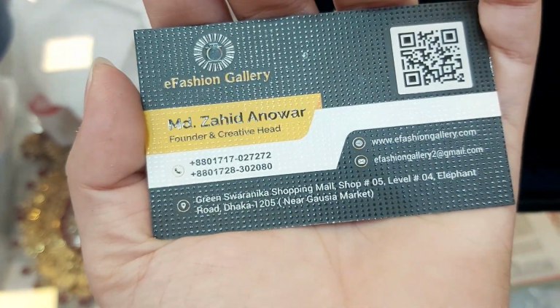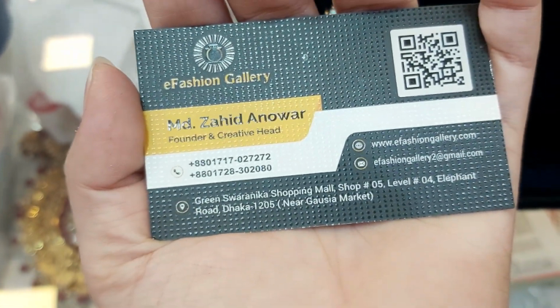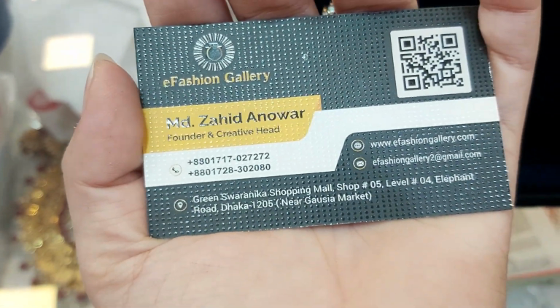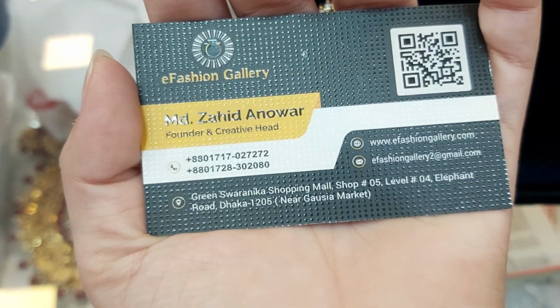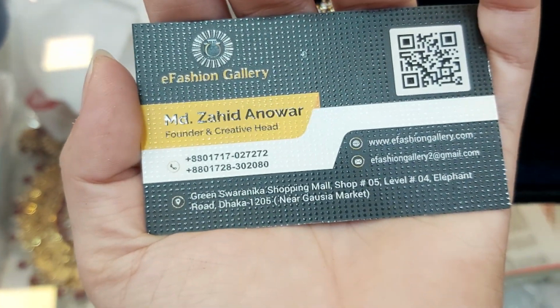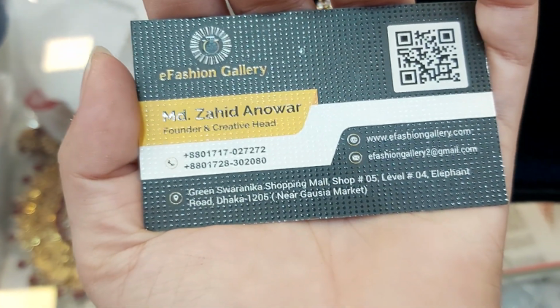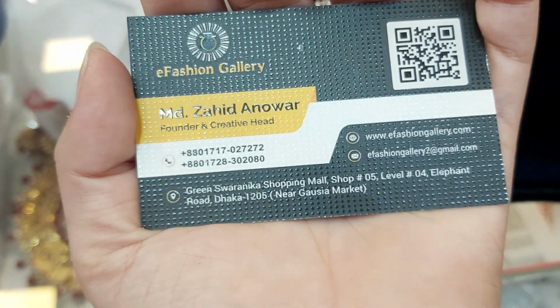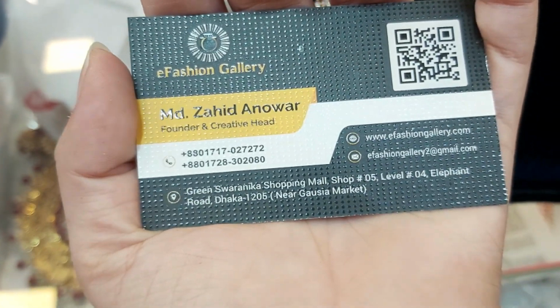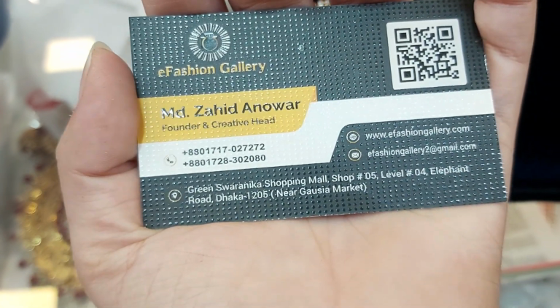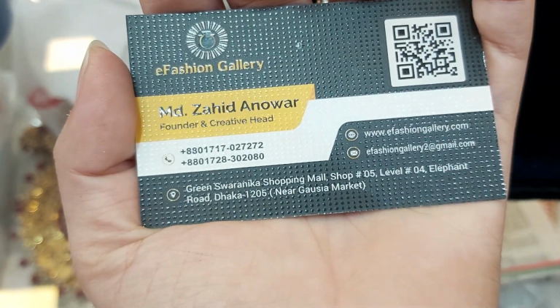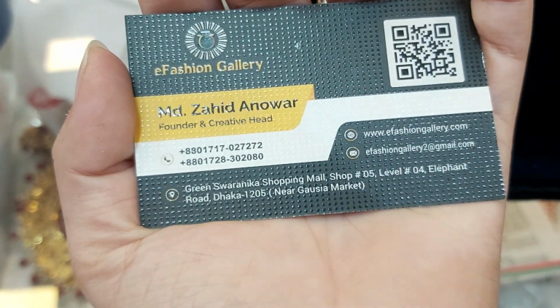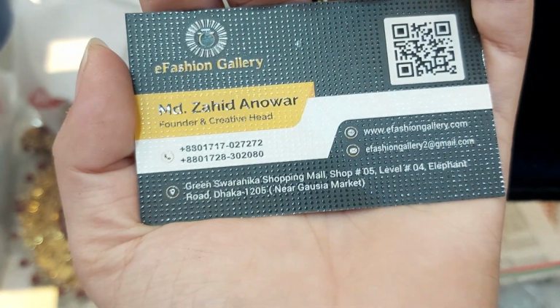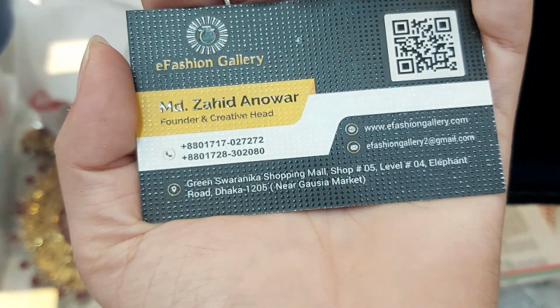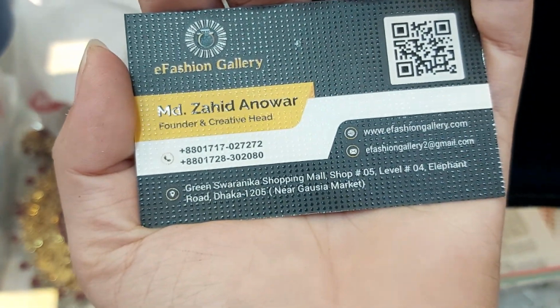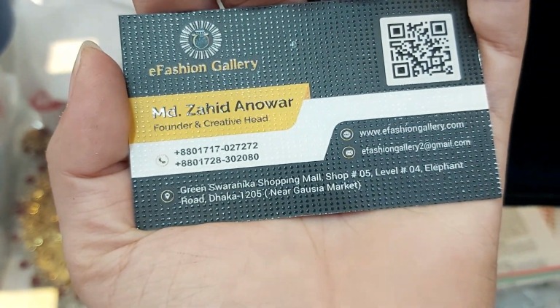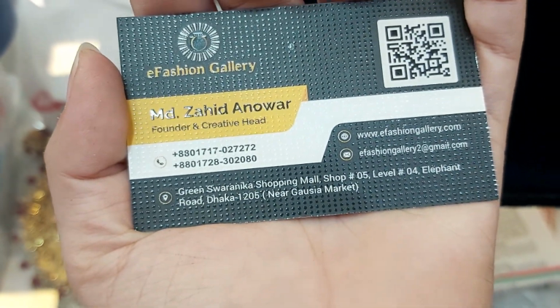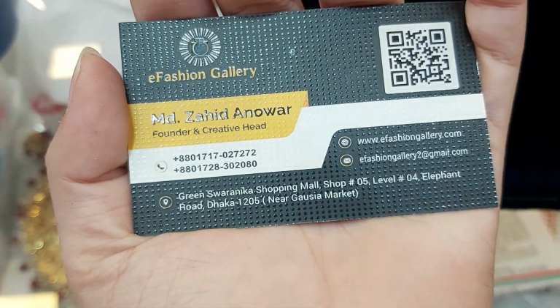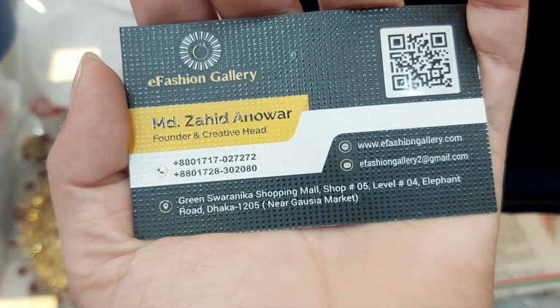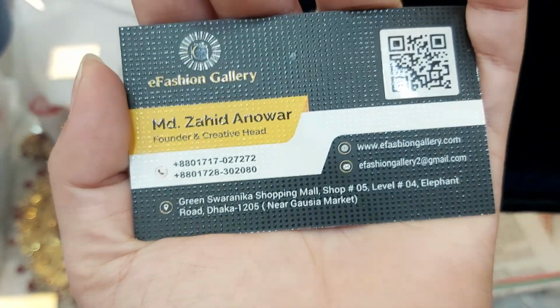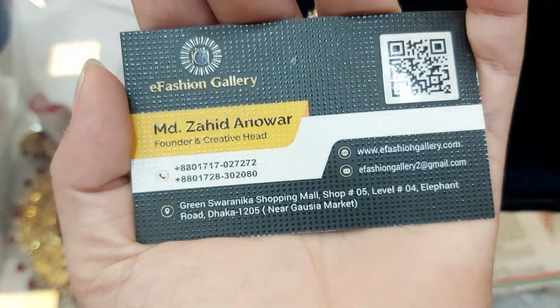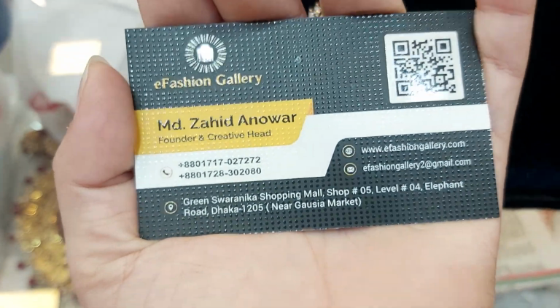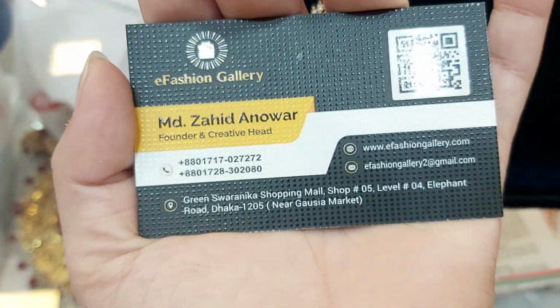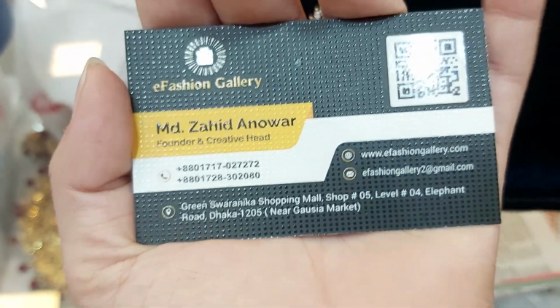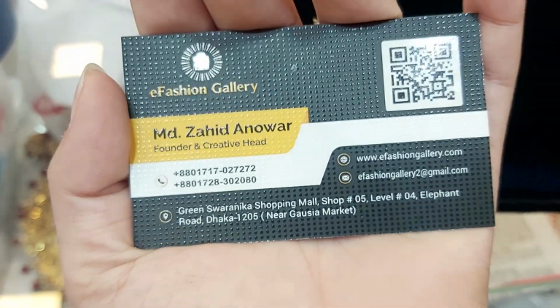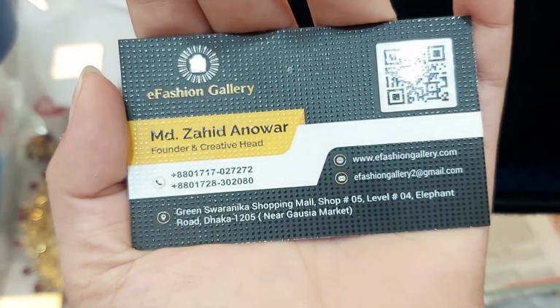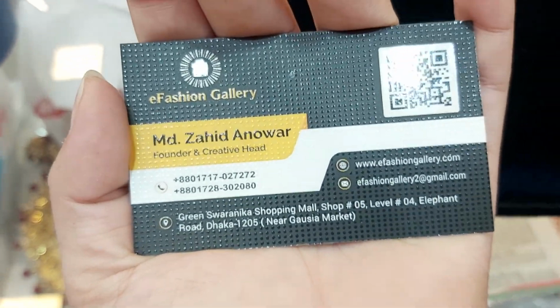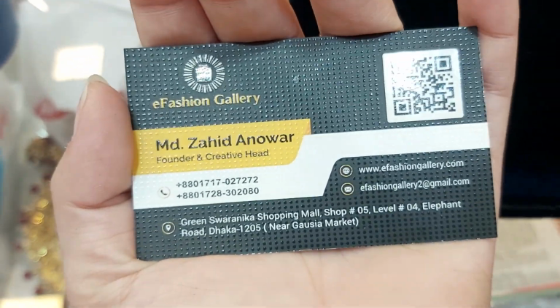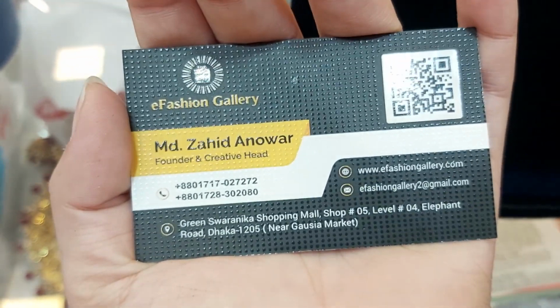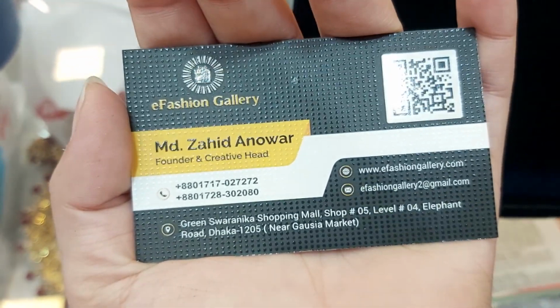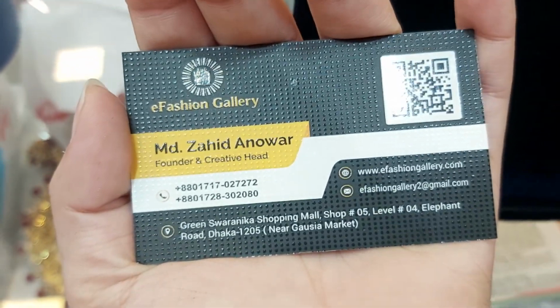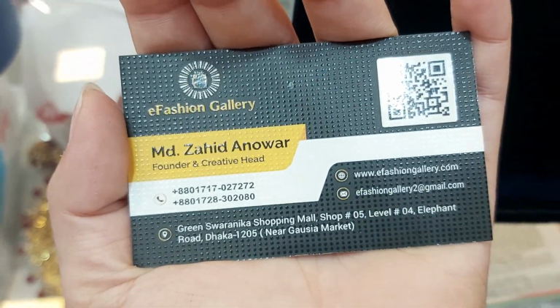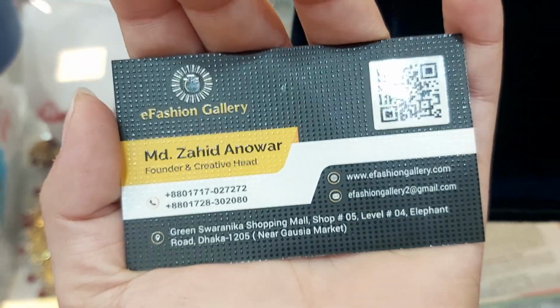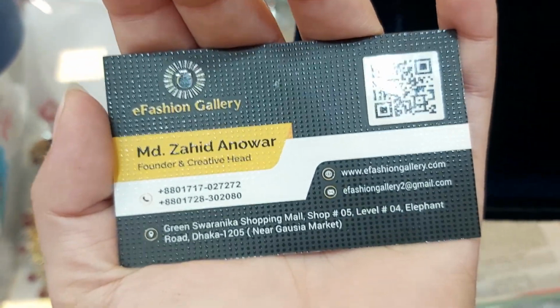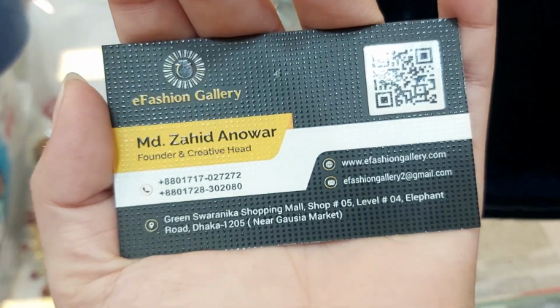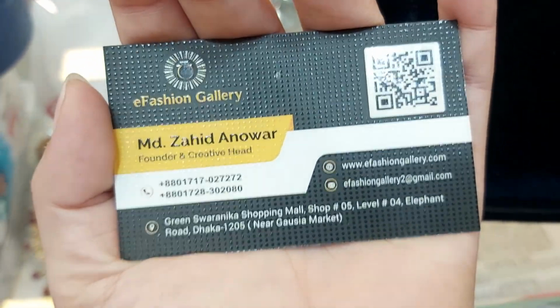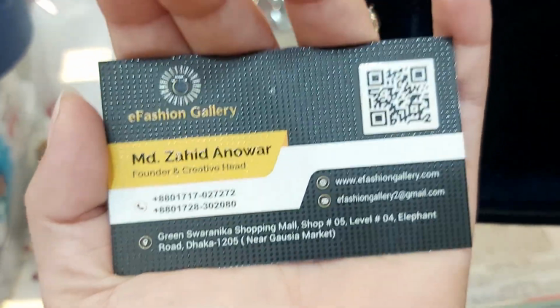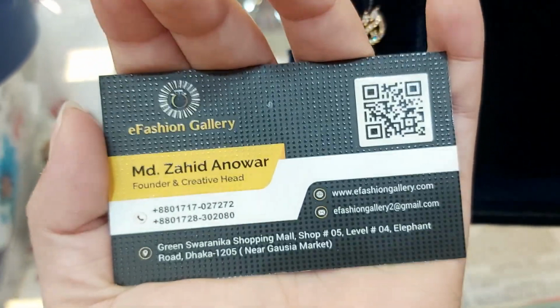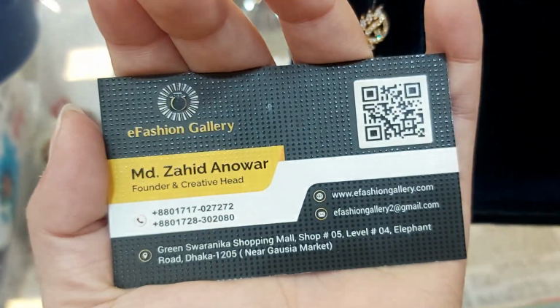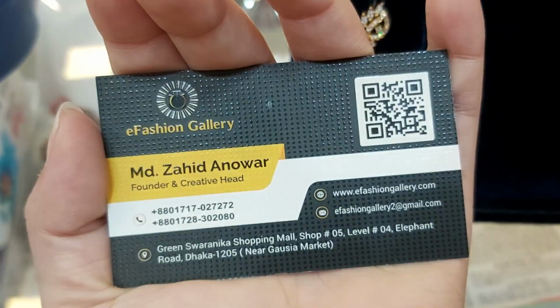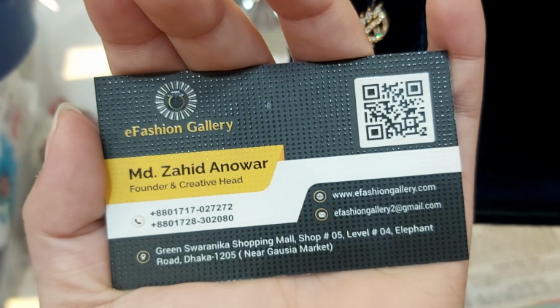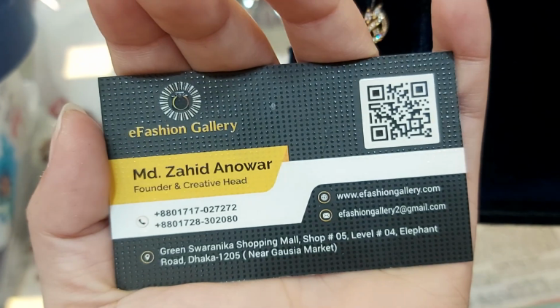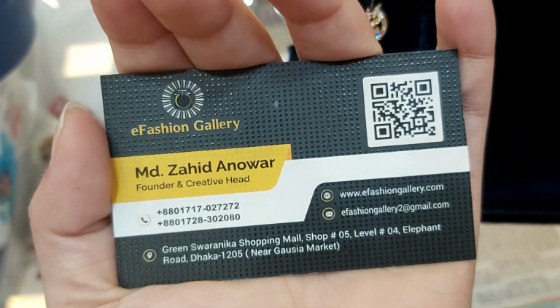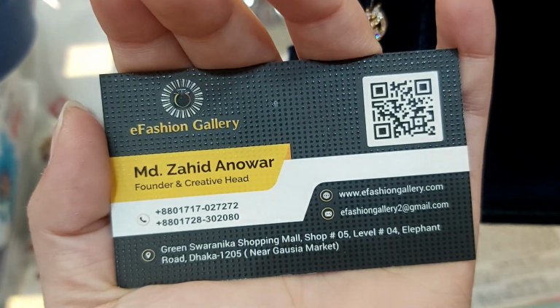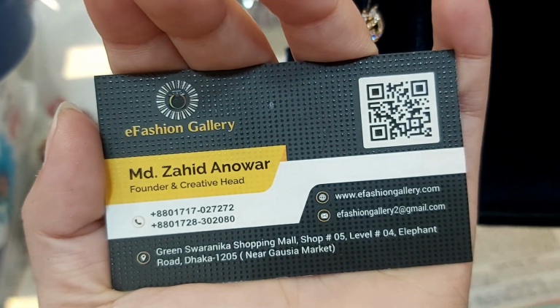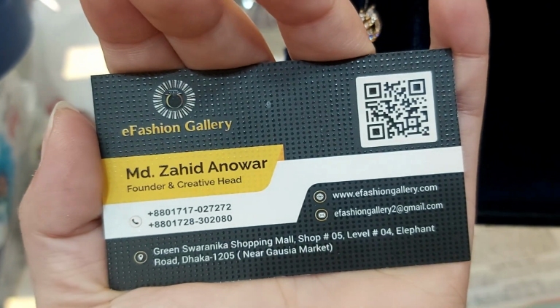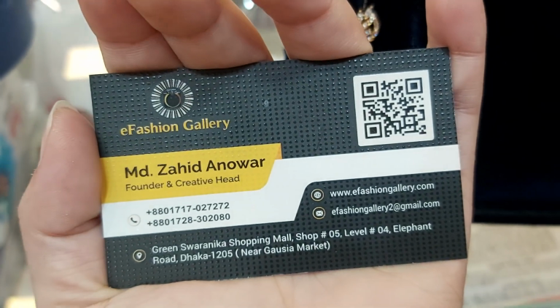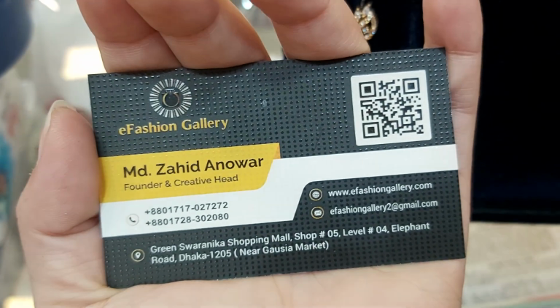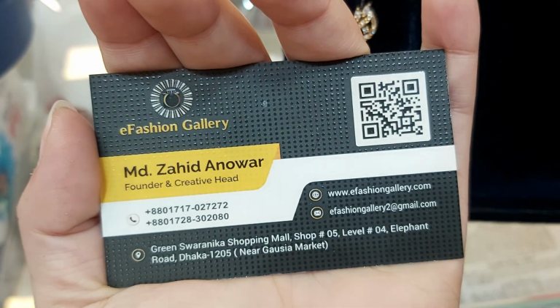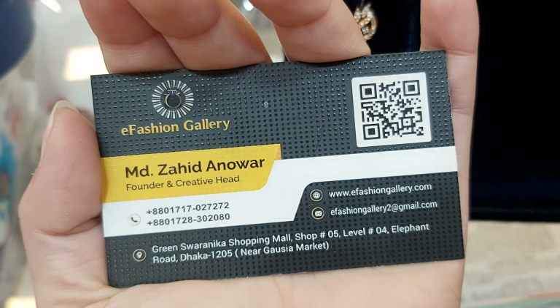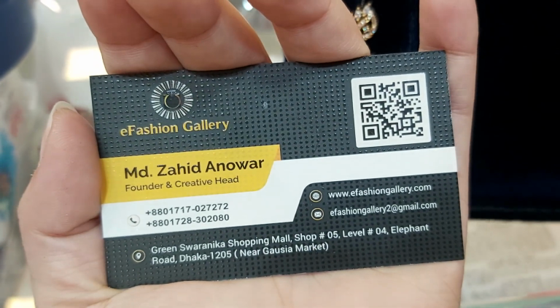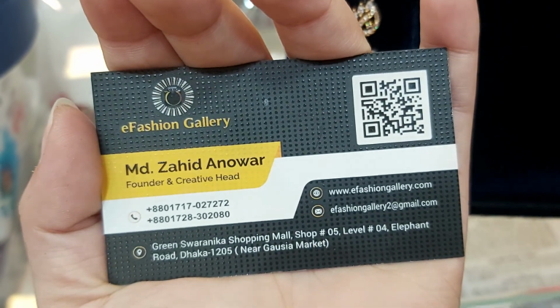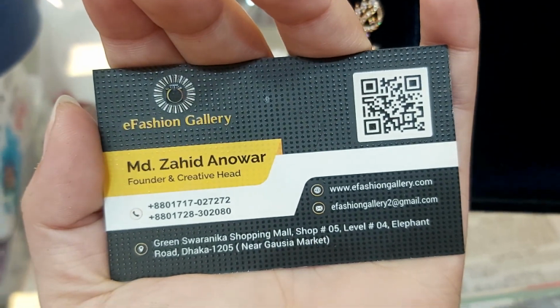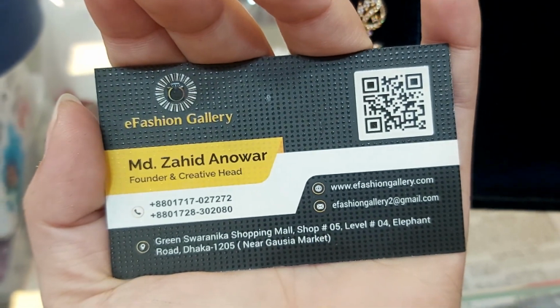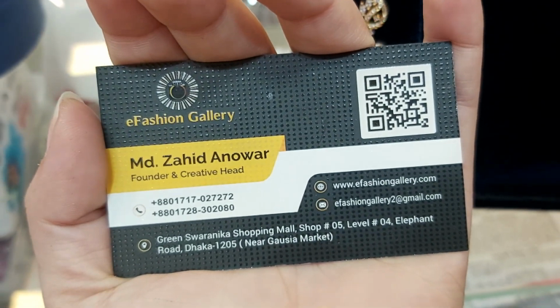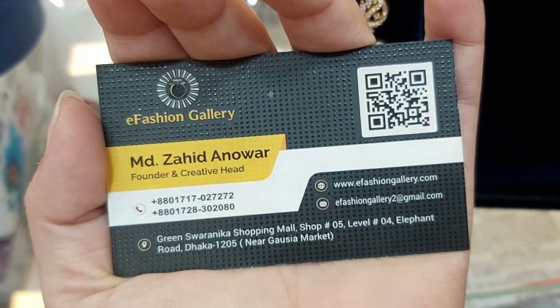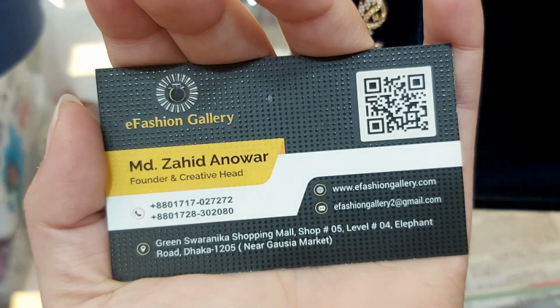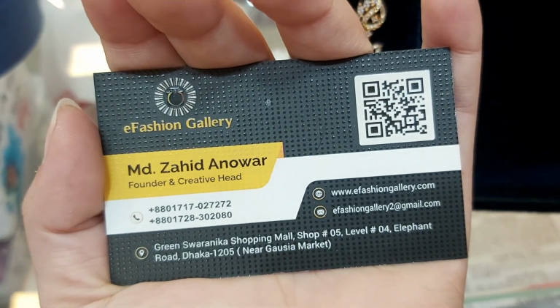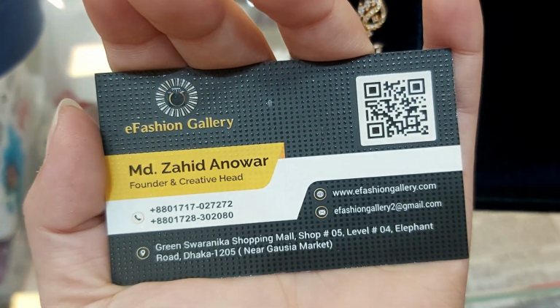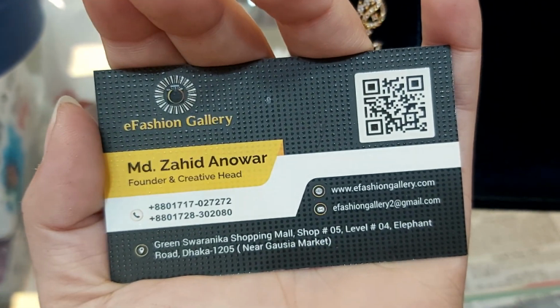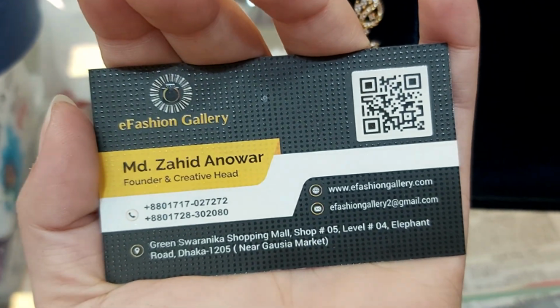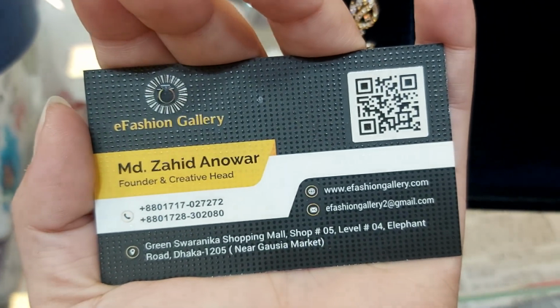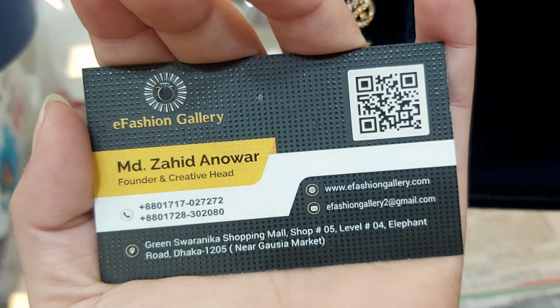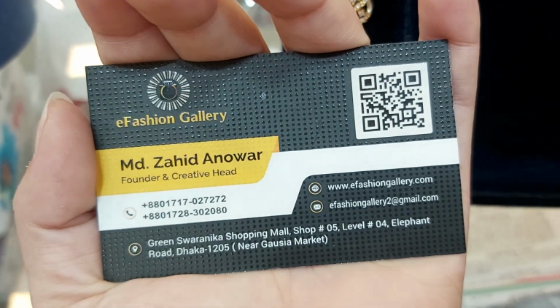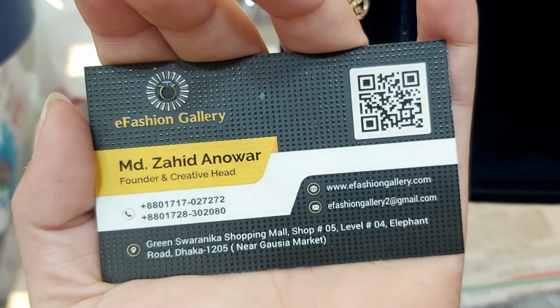Shop number 5, Level 4, Elephant Road, Thakabarush Pass, near Gautstay Market. Phone number: 207-28302080.